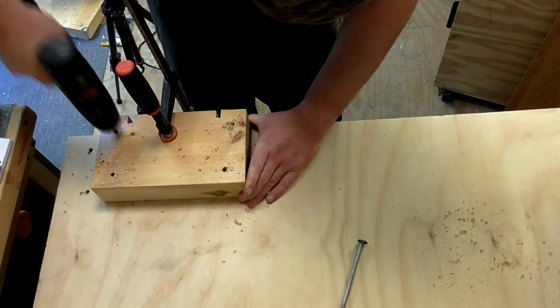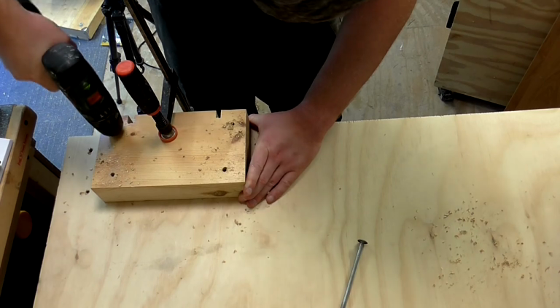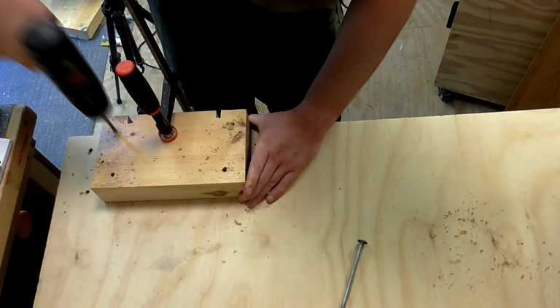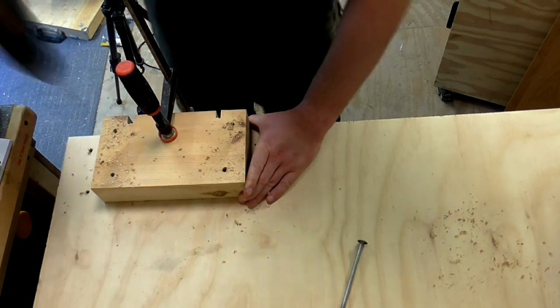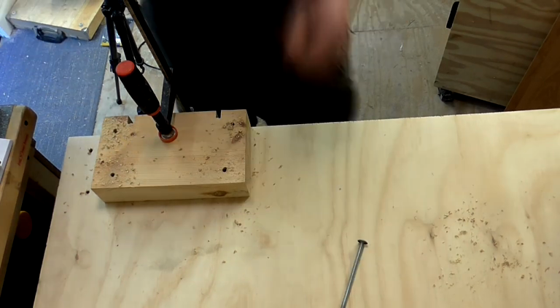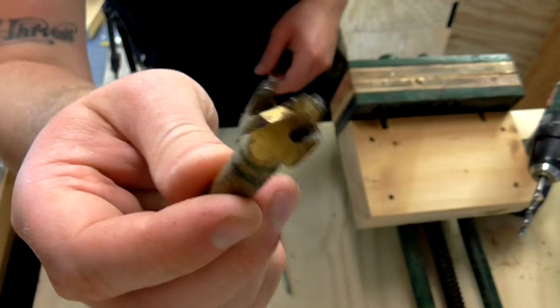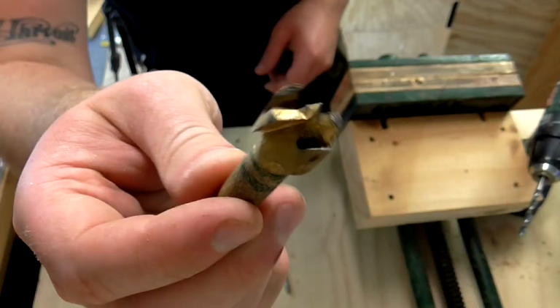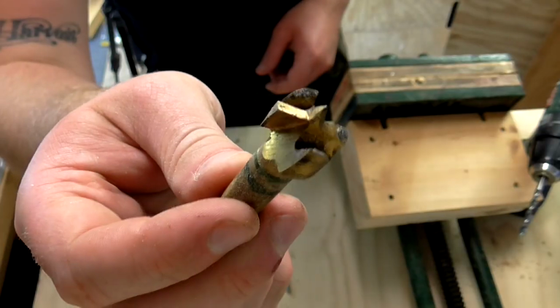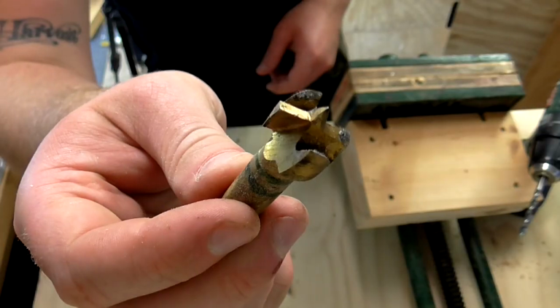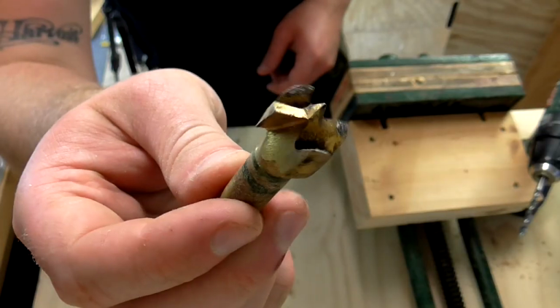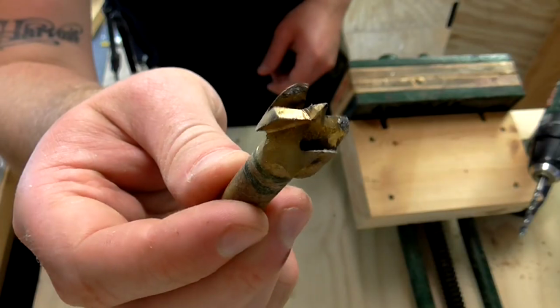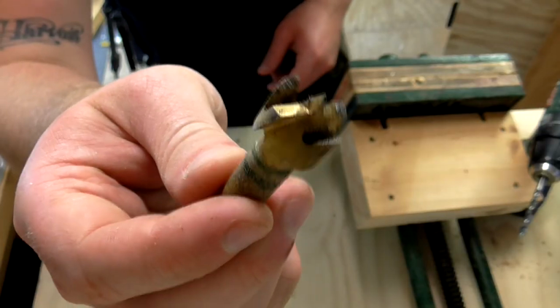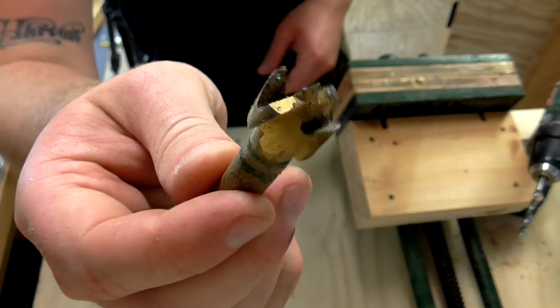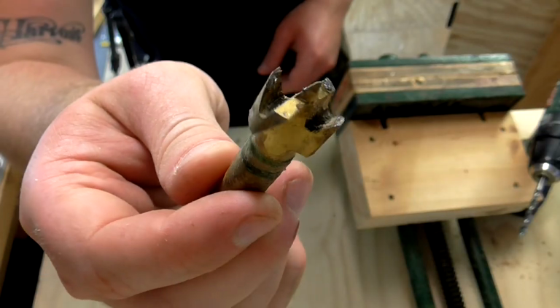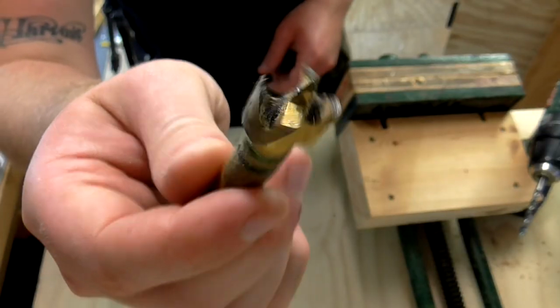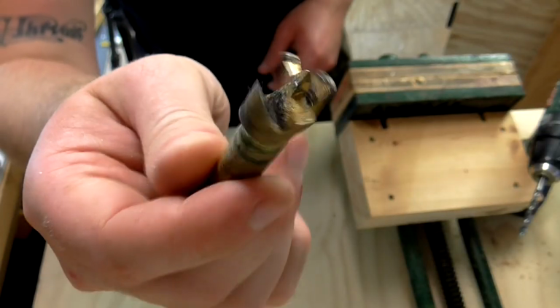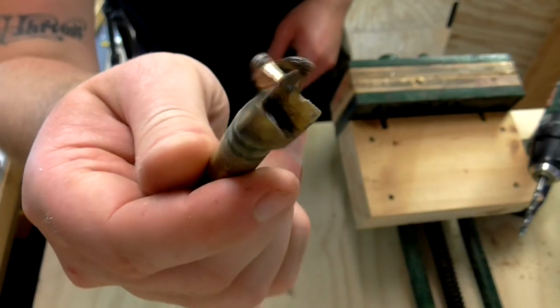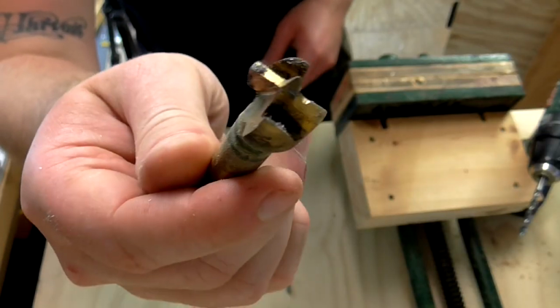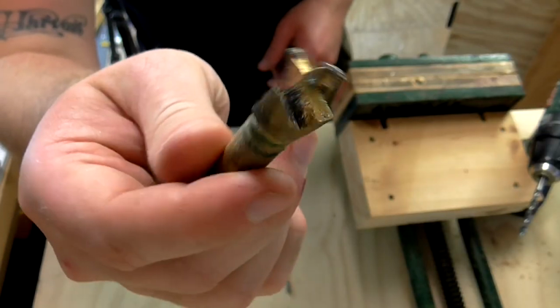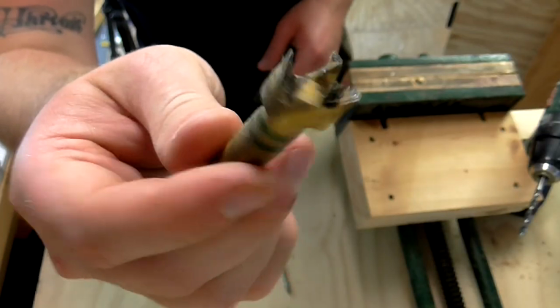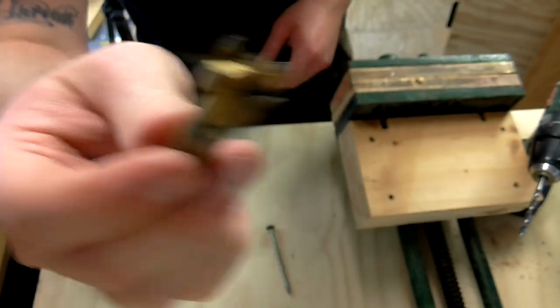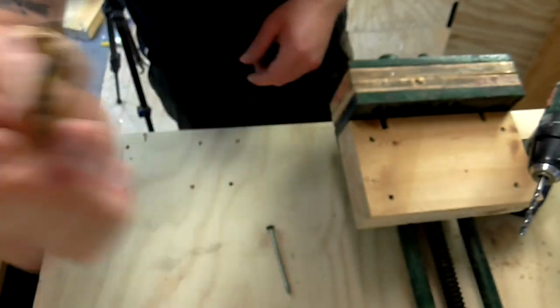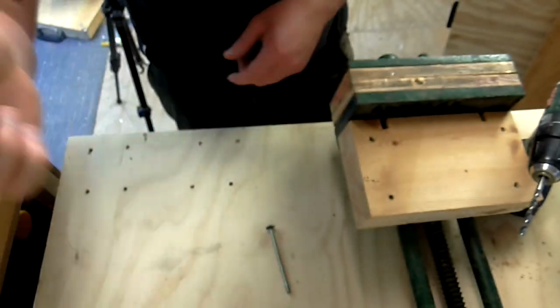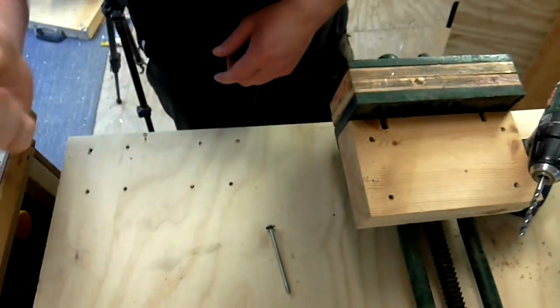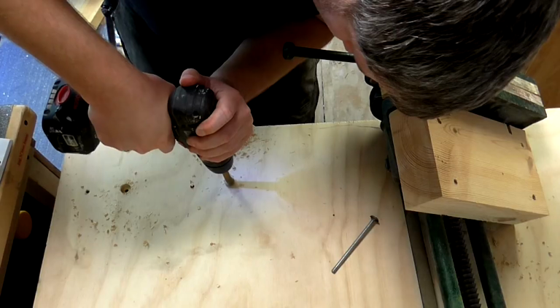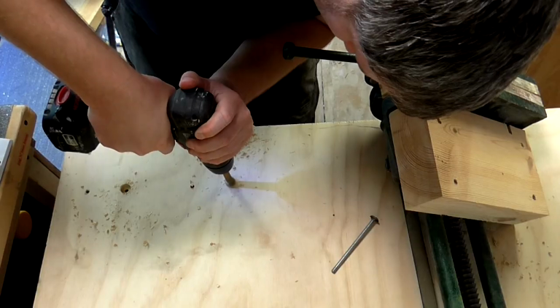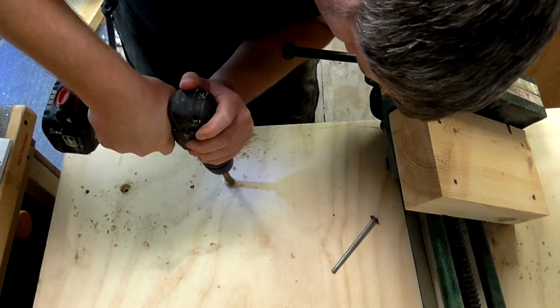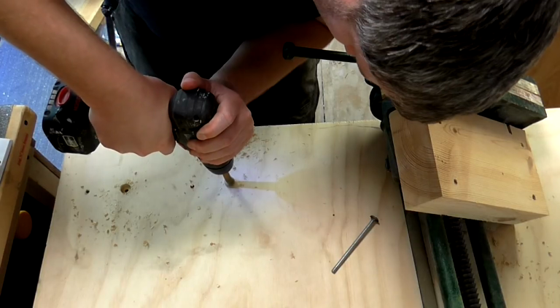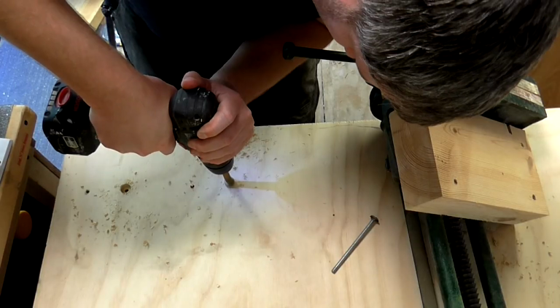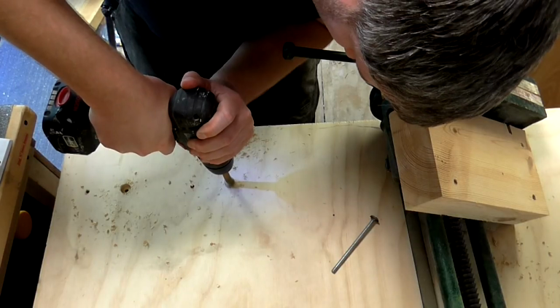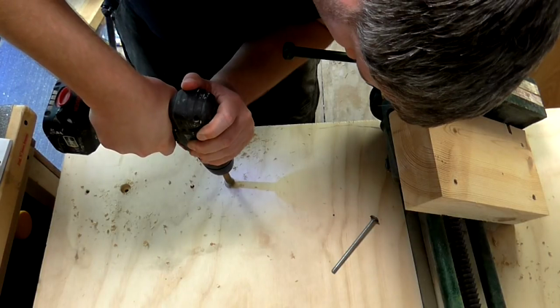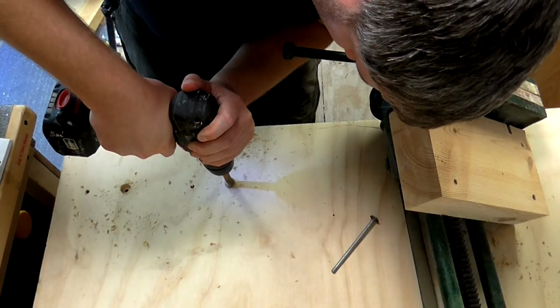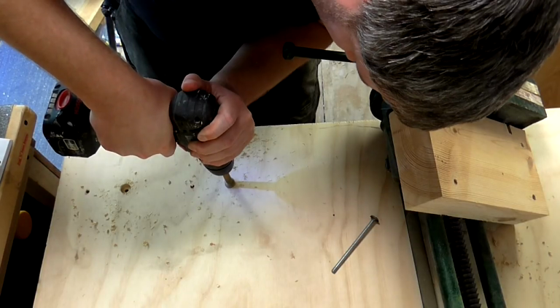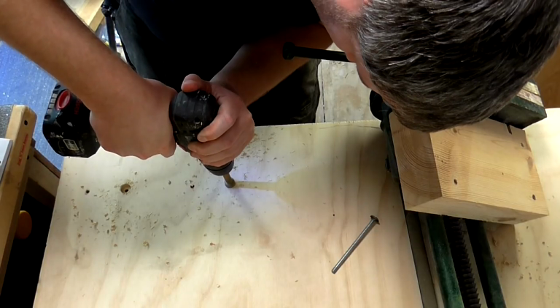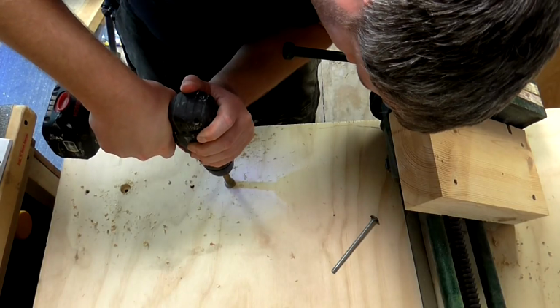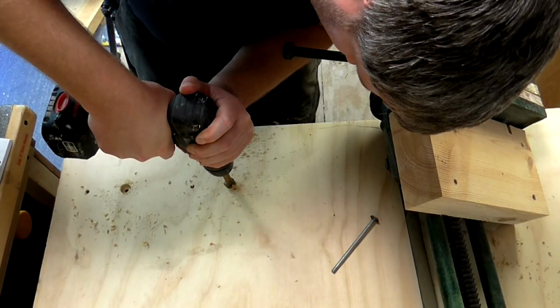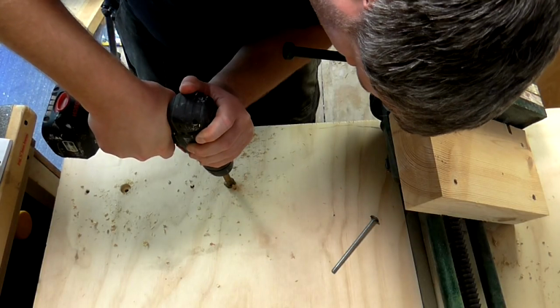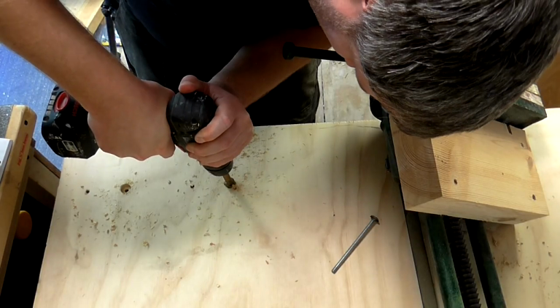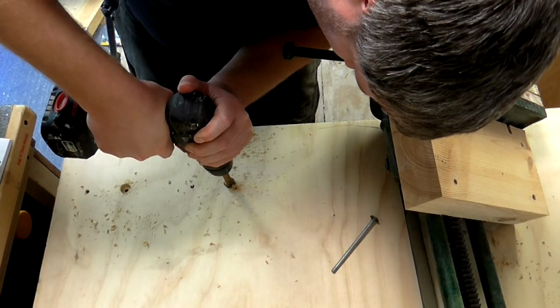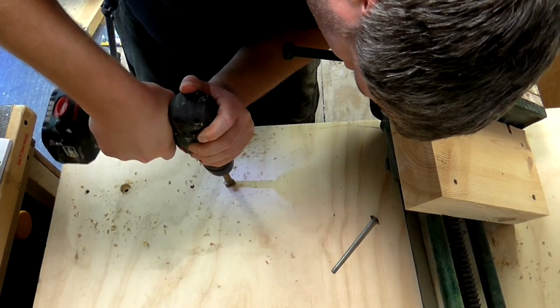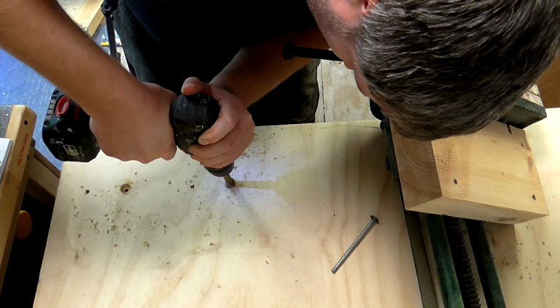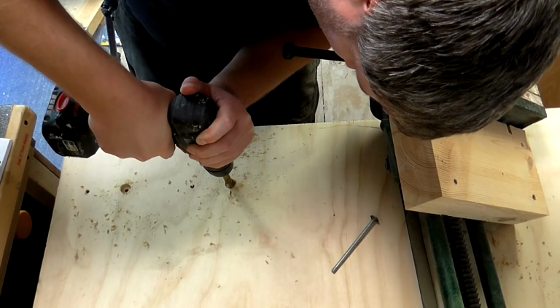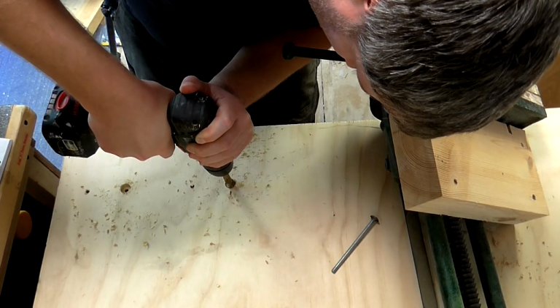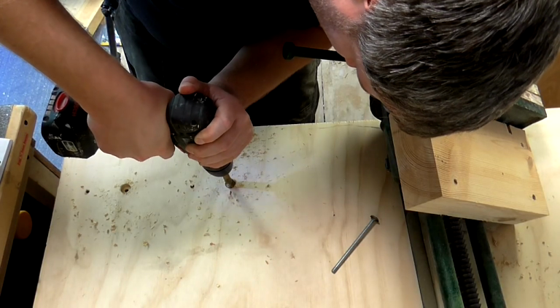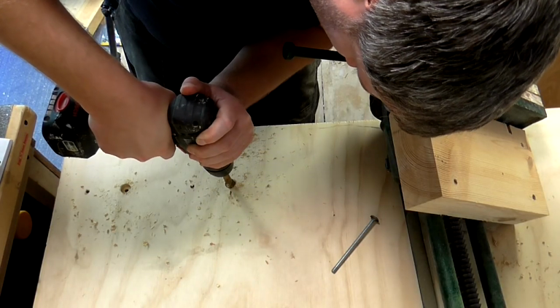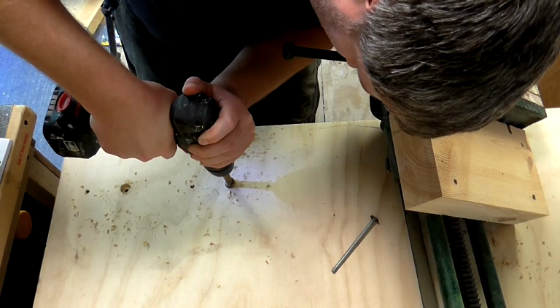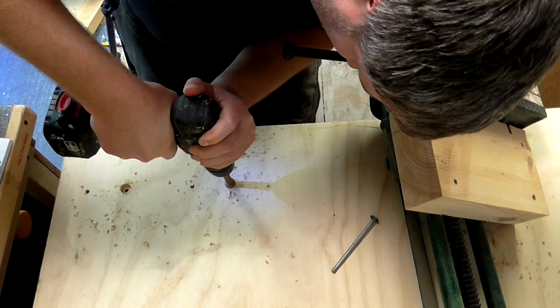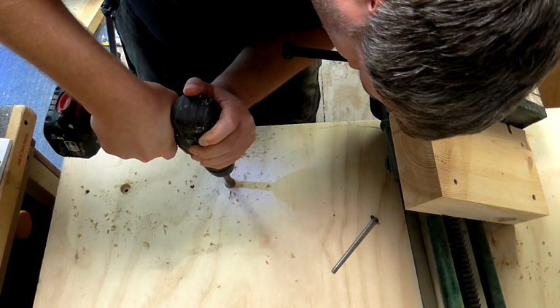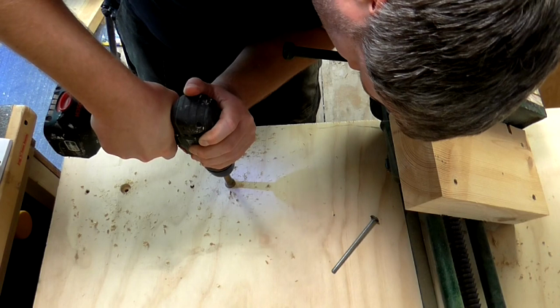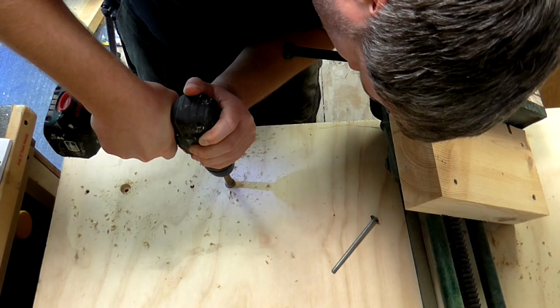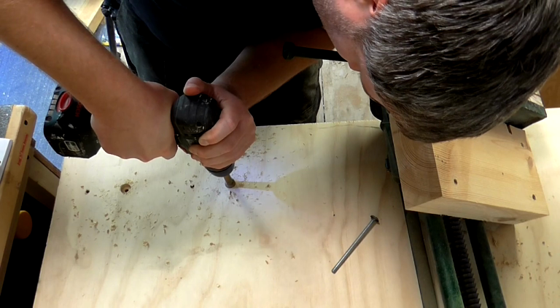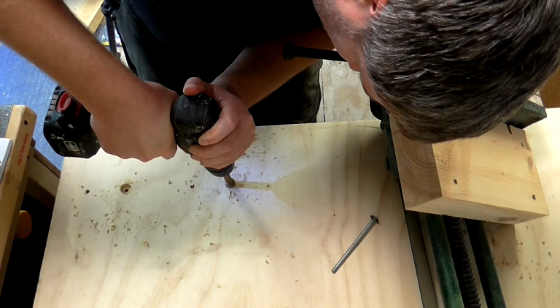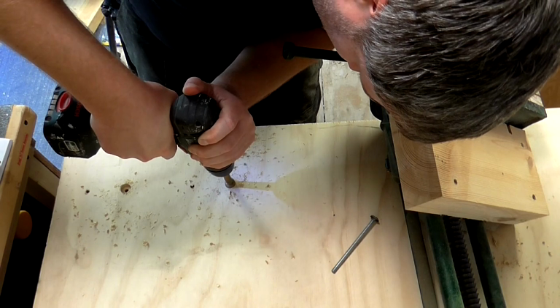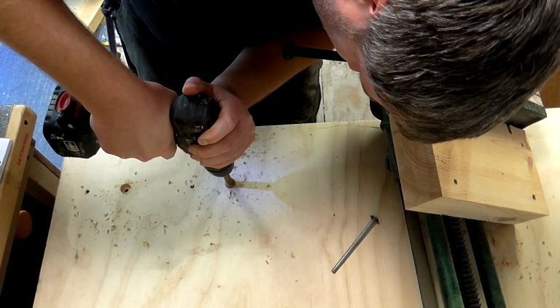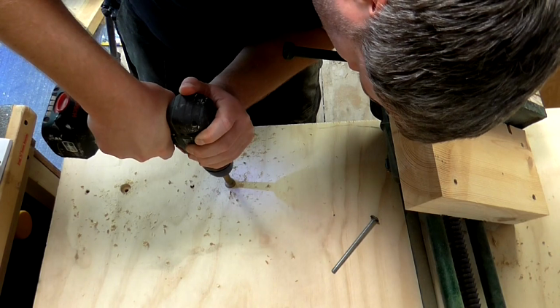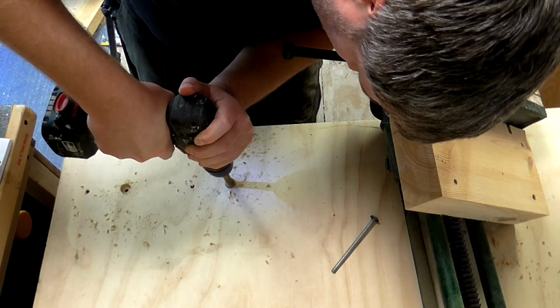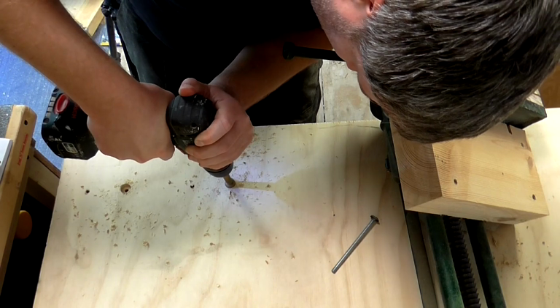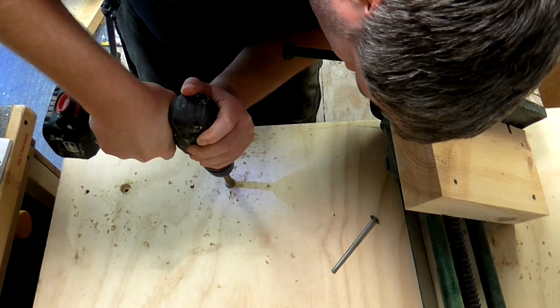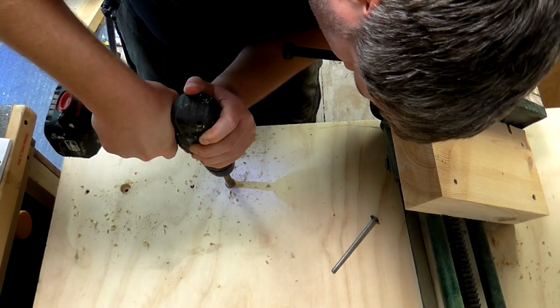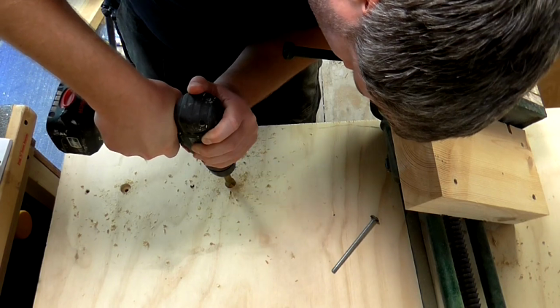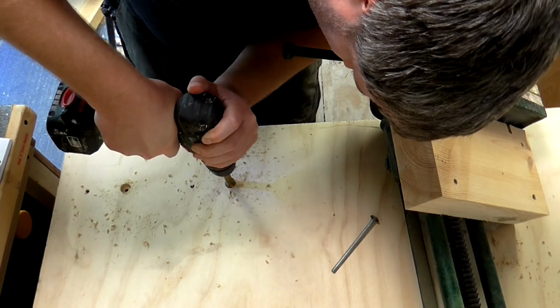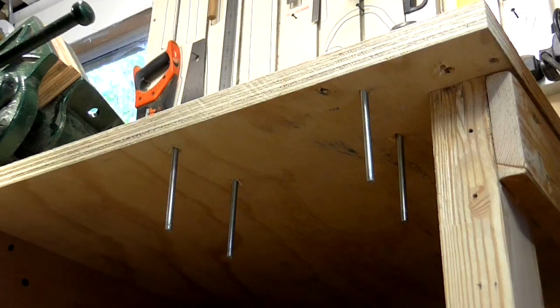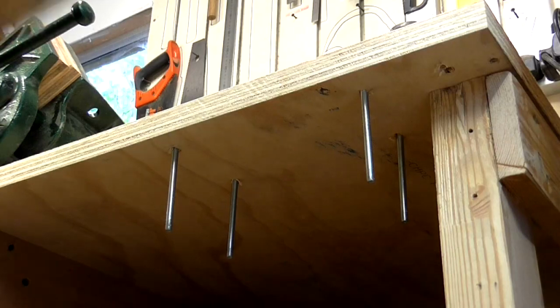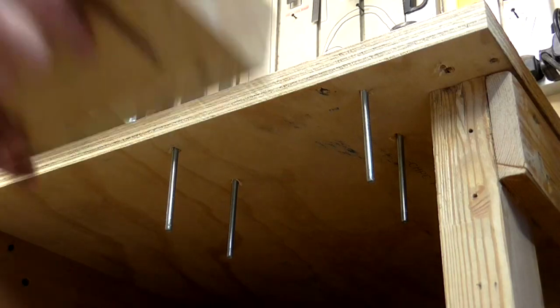I used a forstner bit so that I could recess the bolt heads into the top of the workbench.